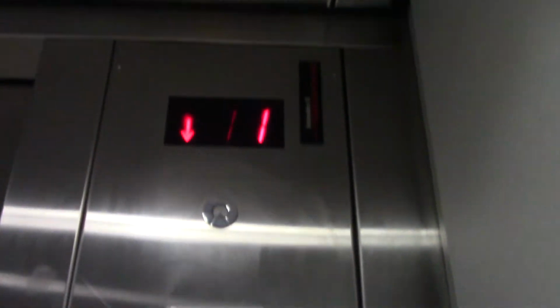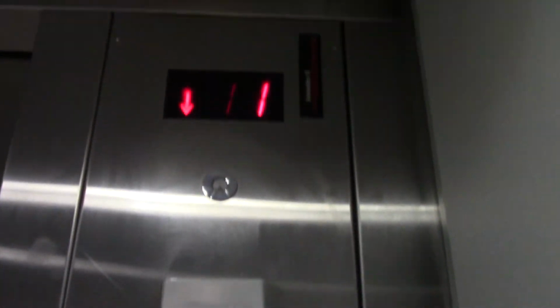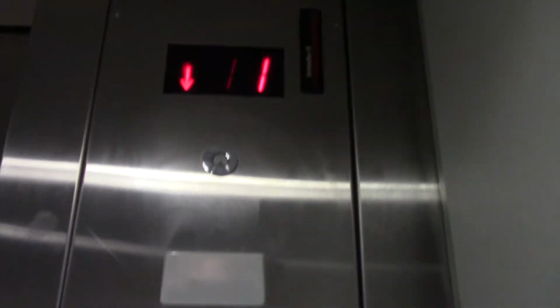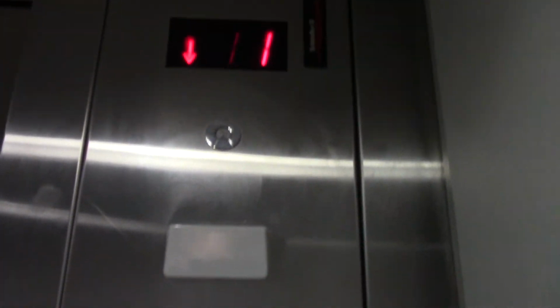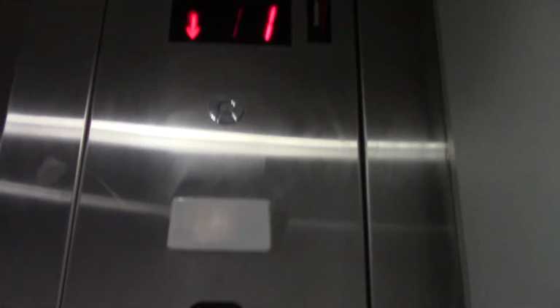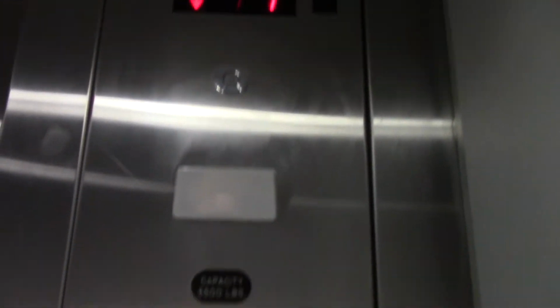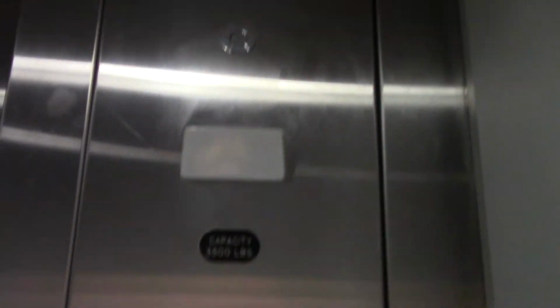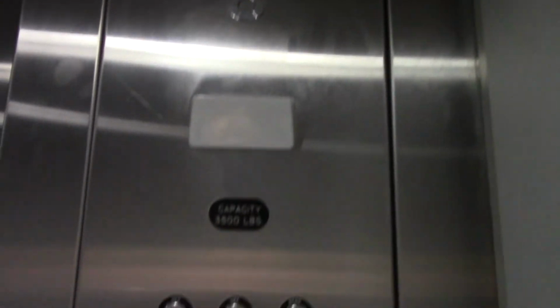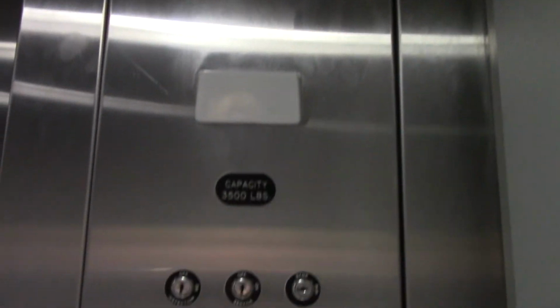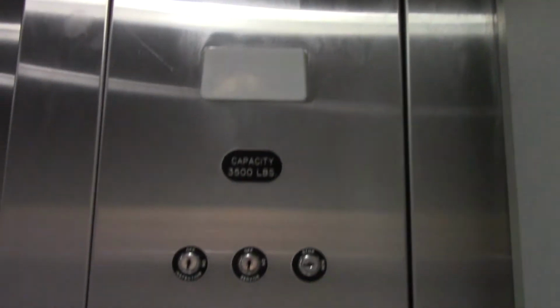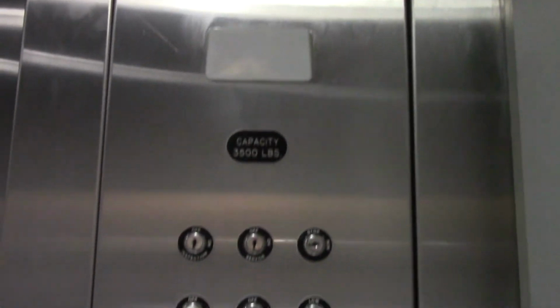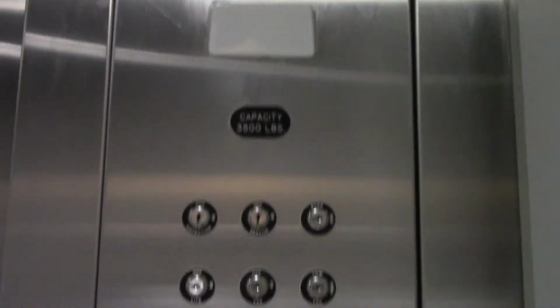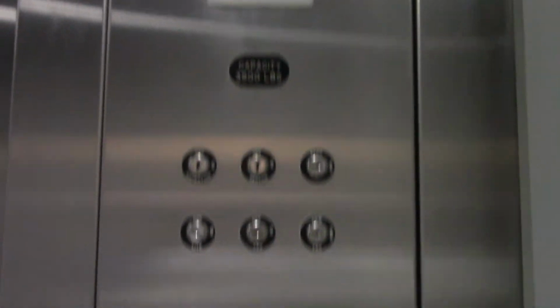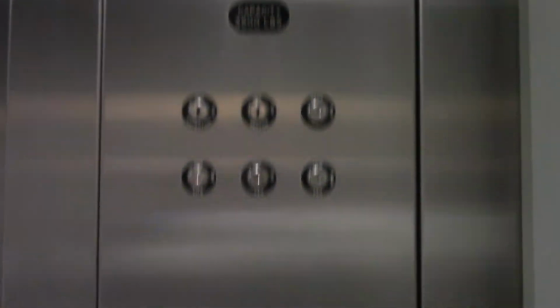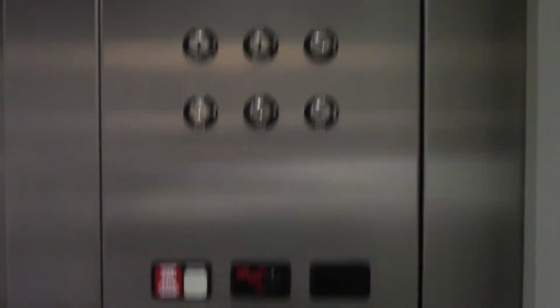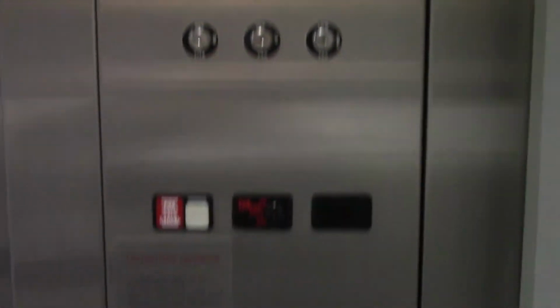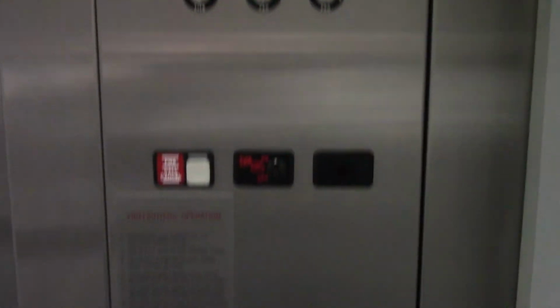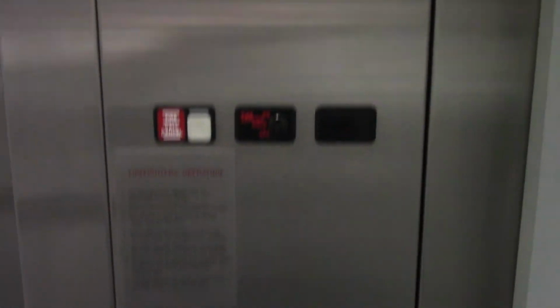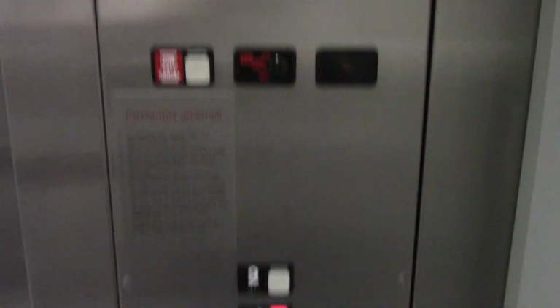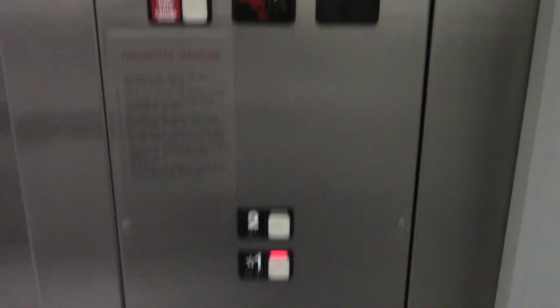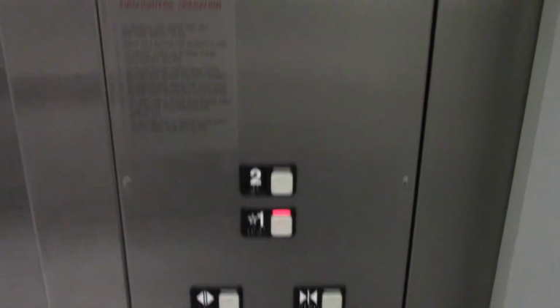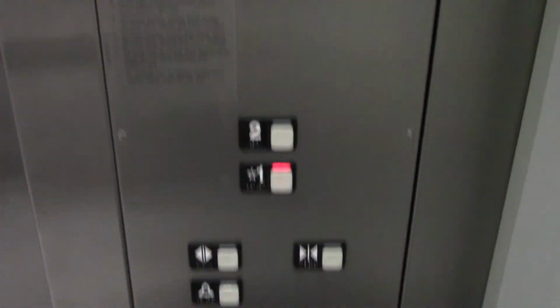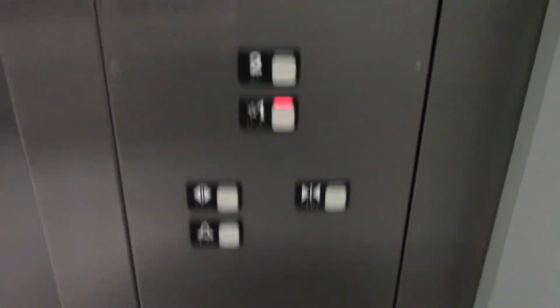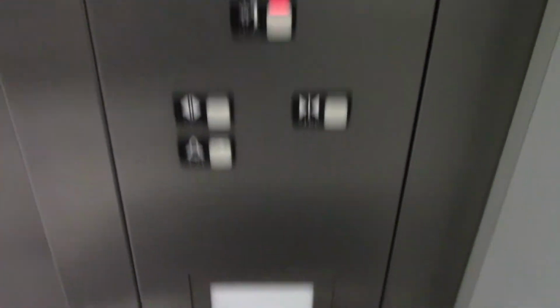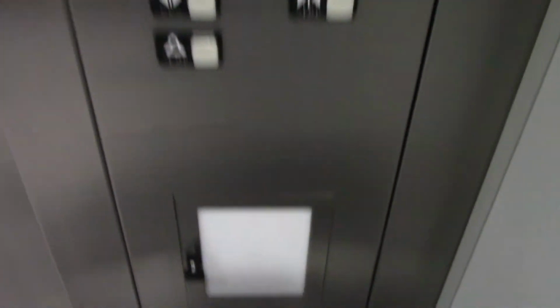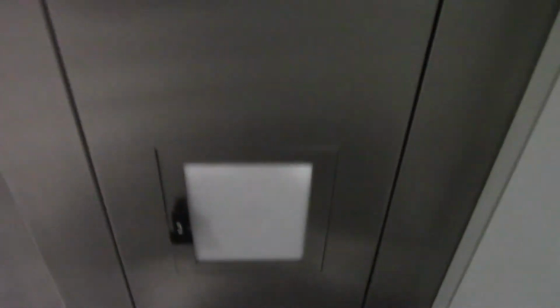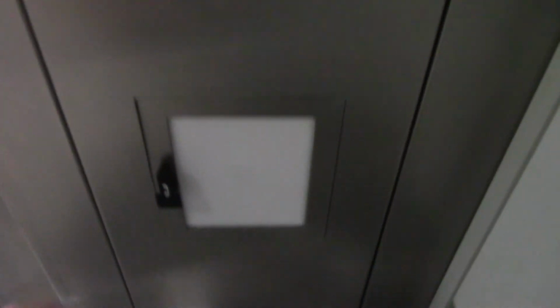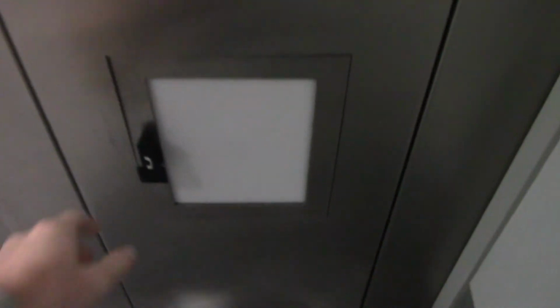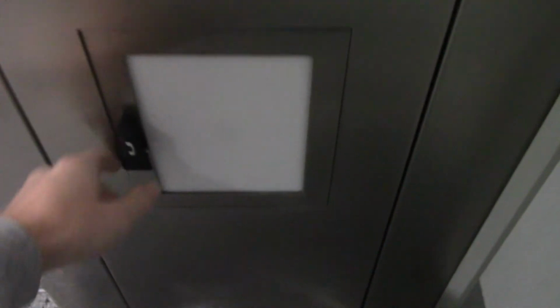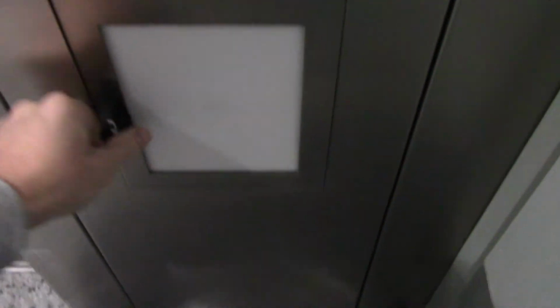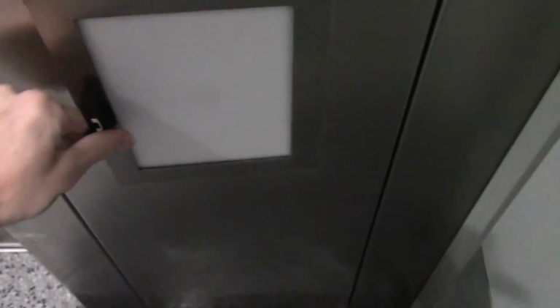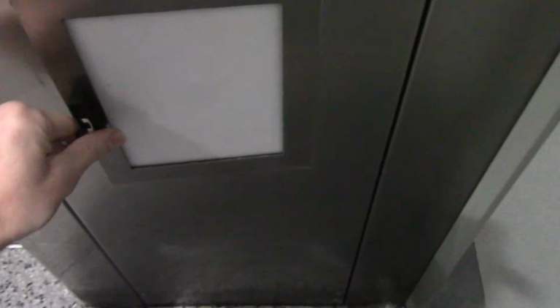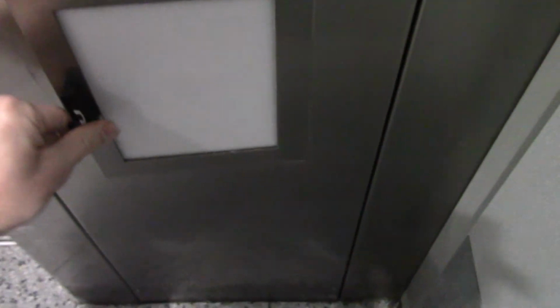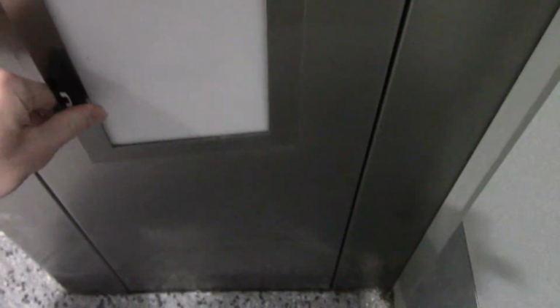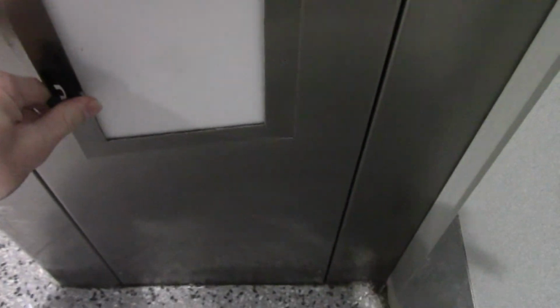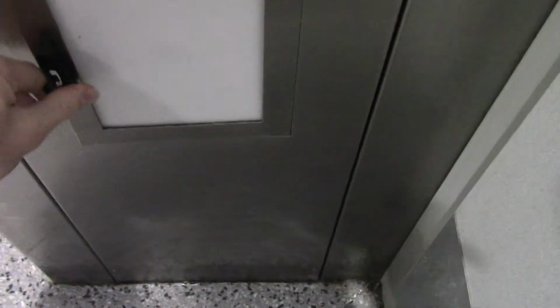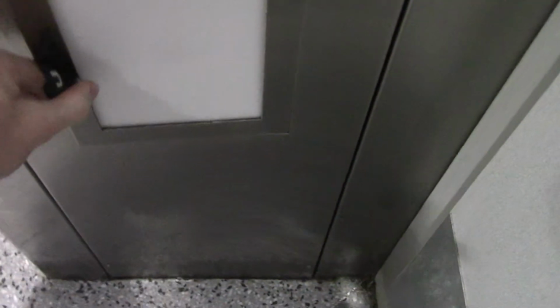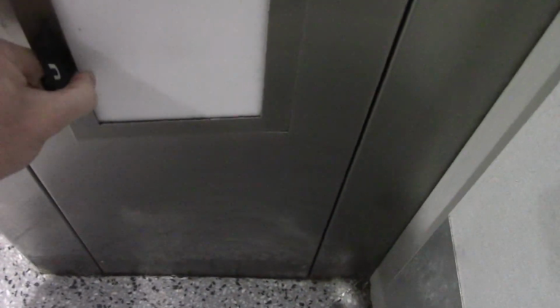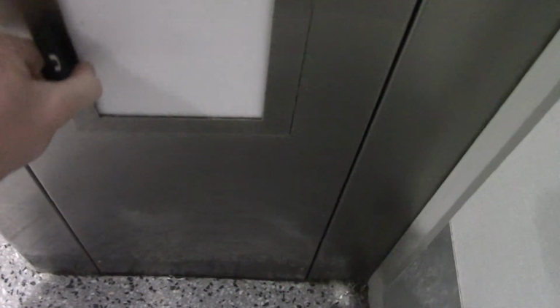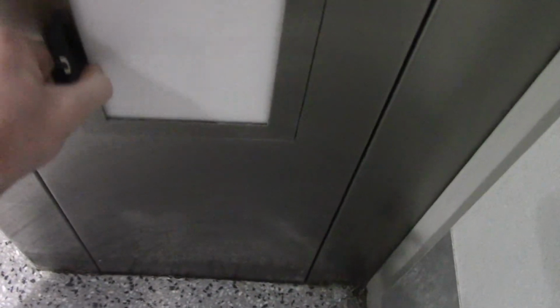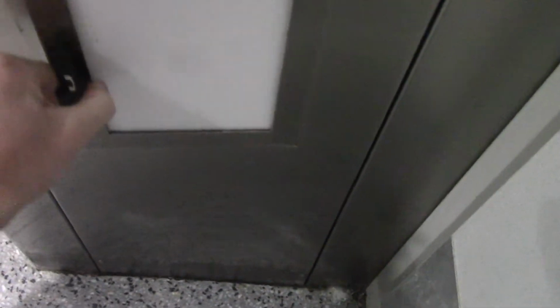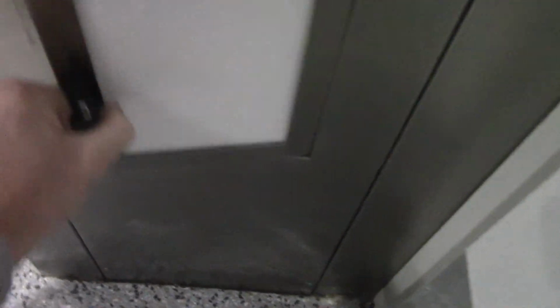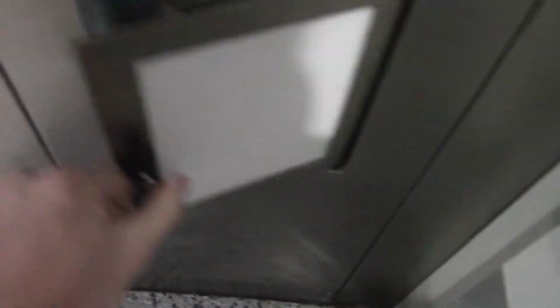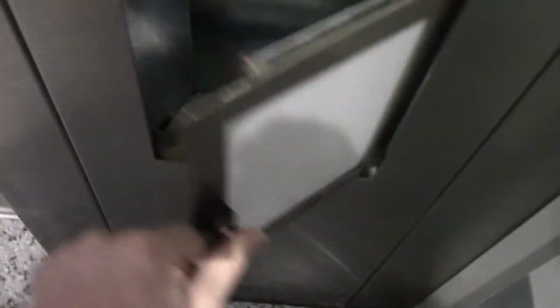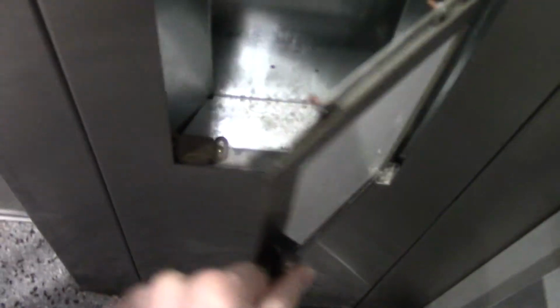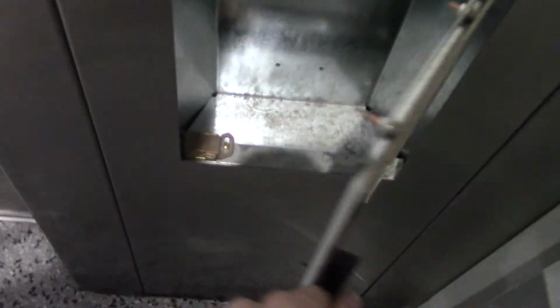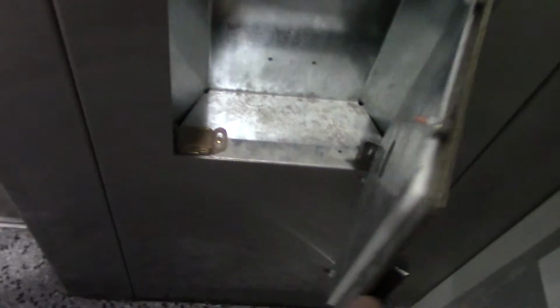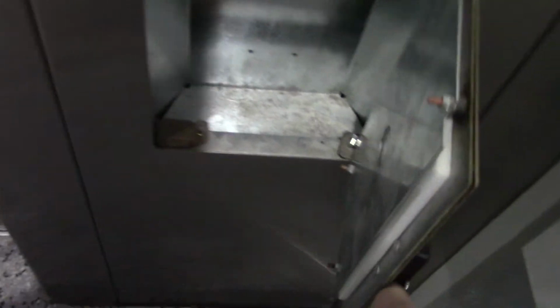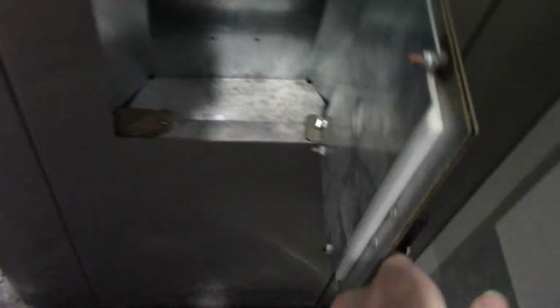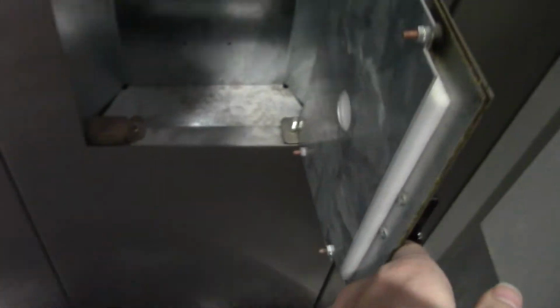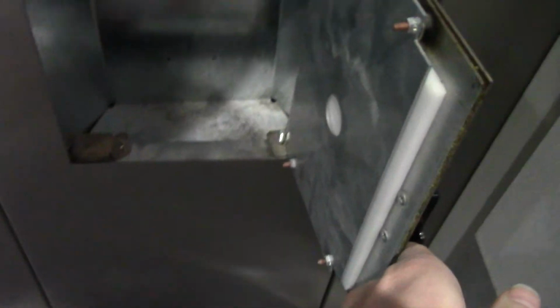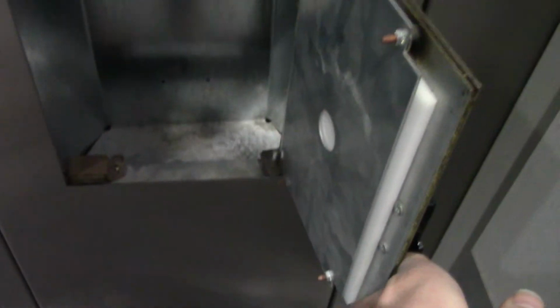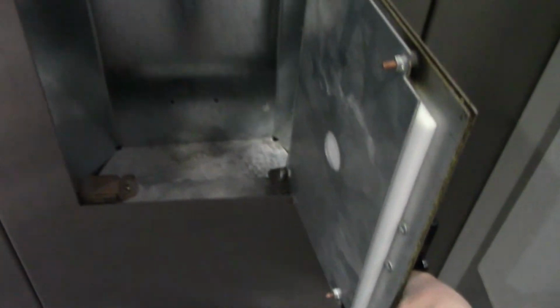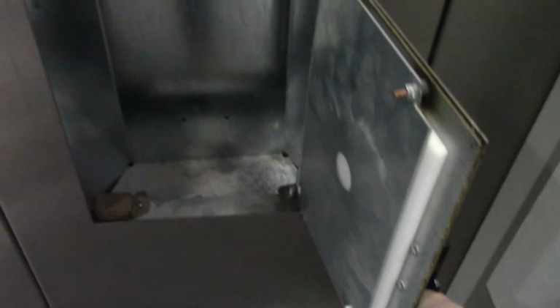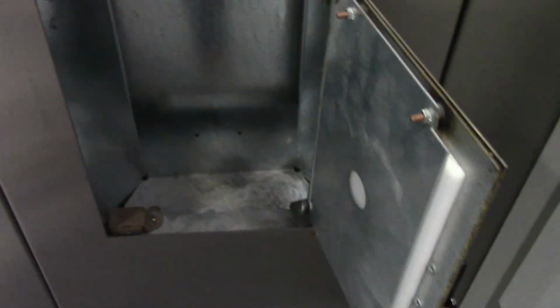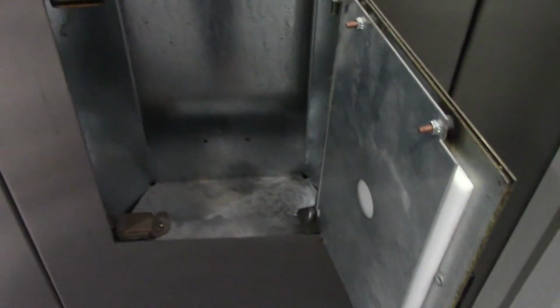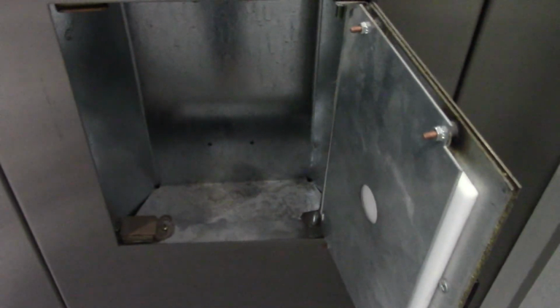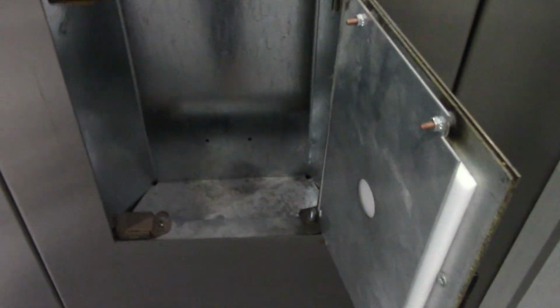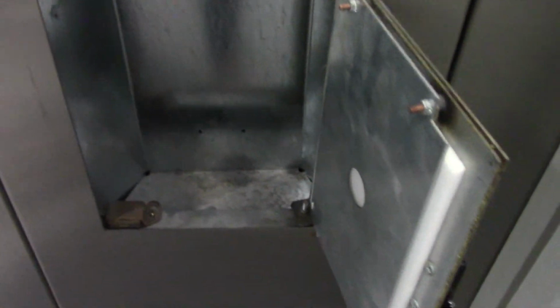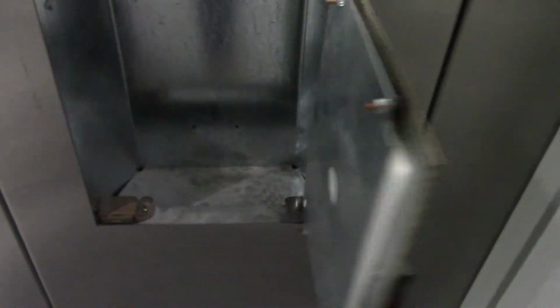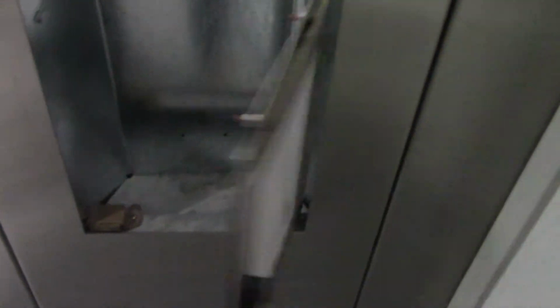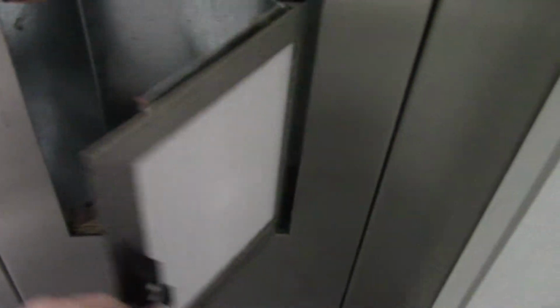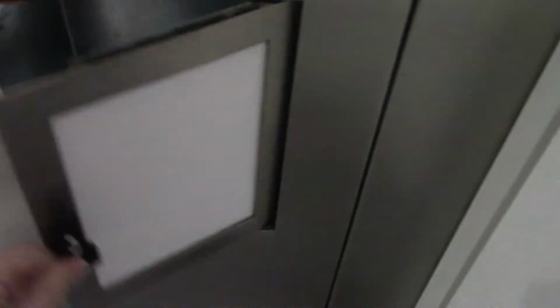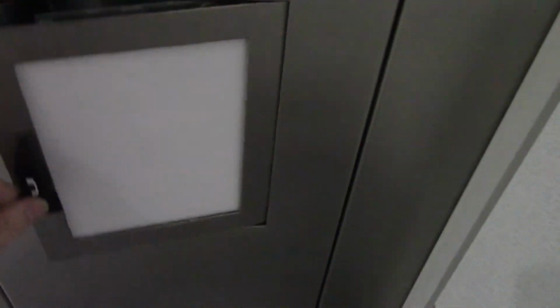Empty fixtures. 3500 pound capacity. No phone.